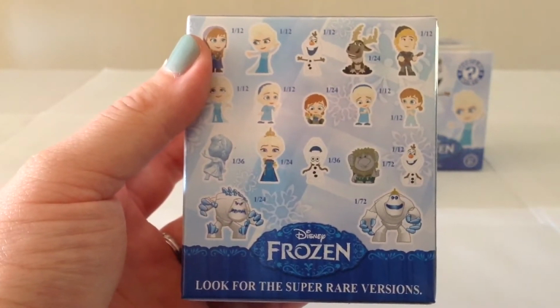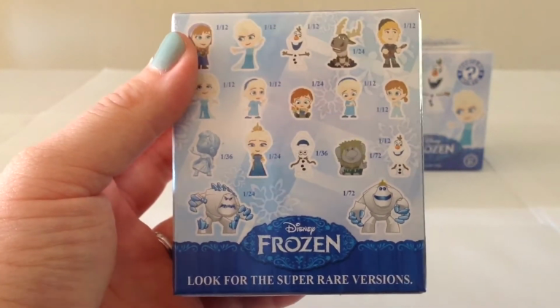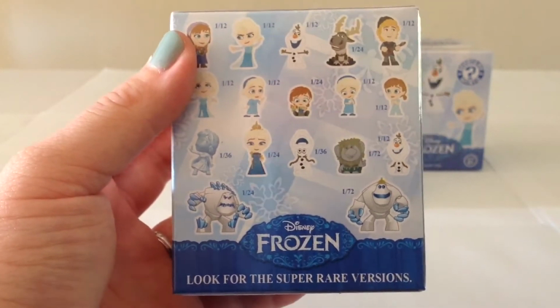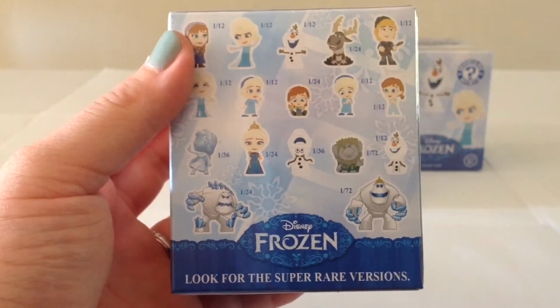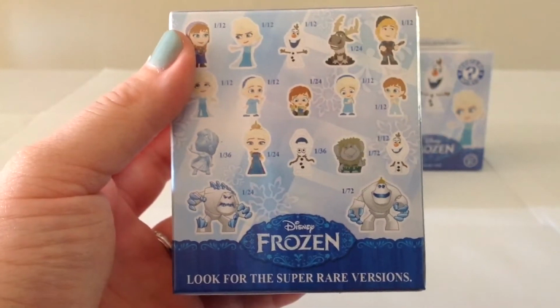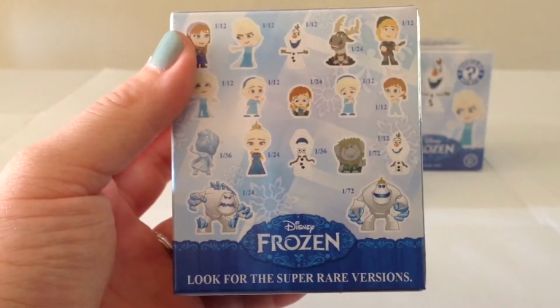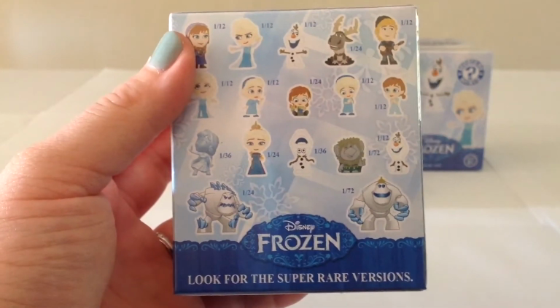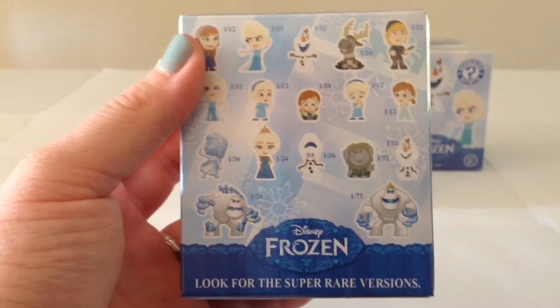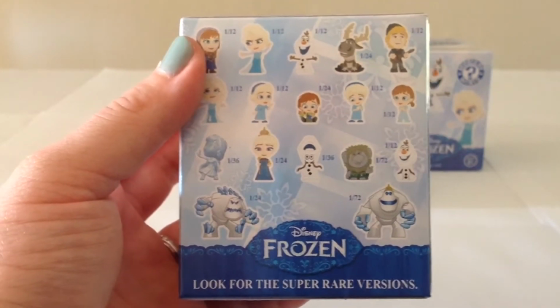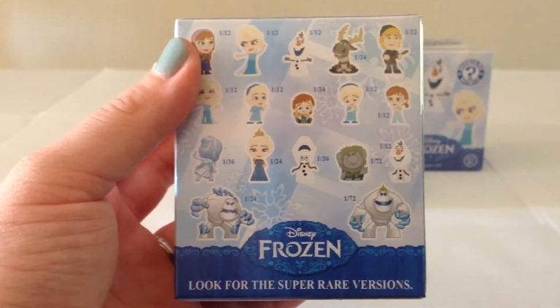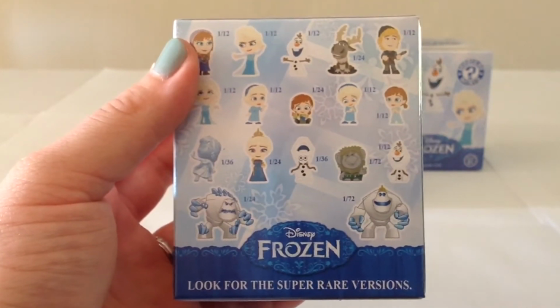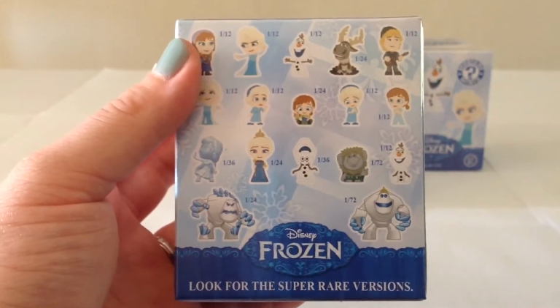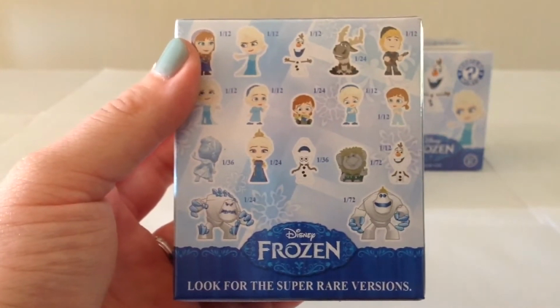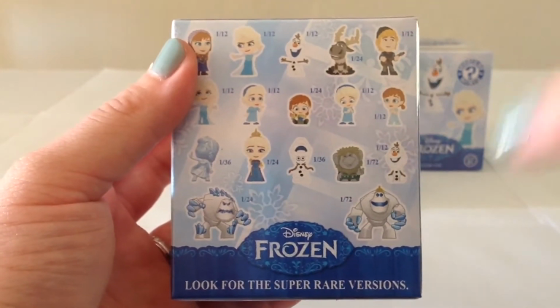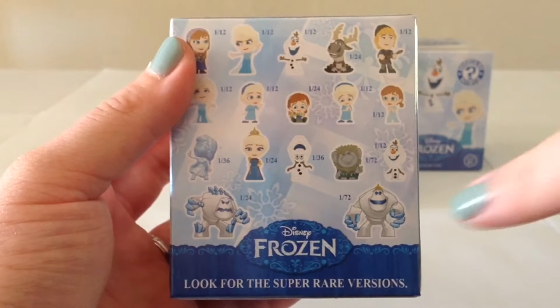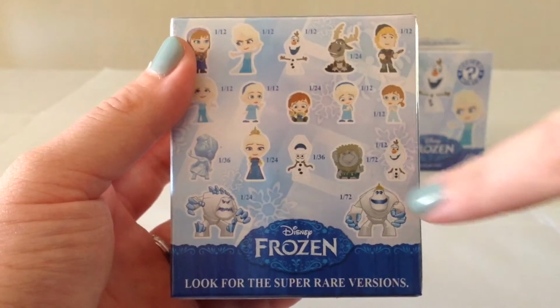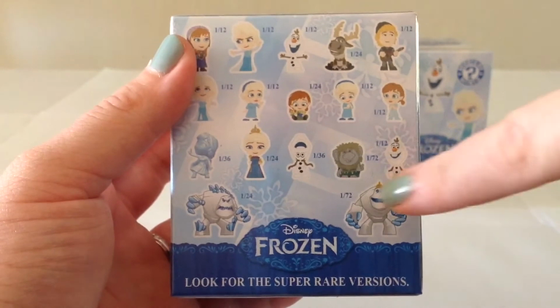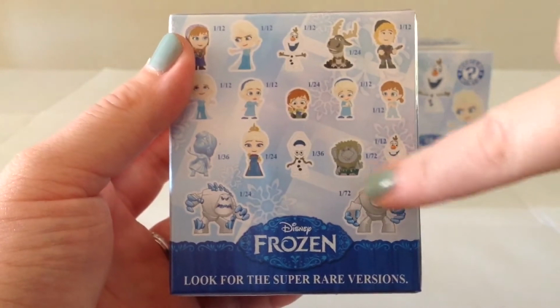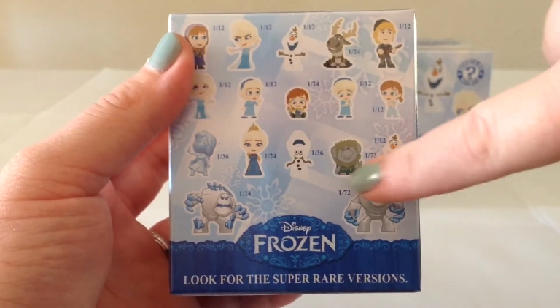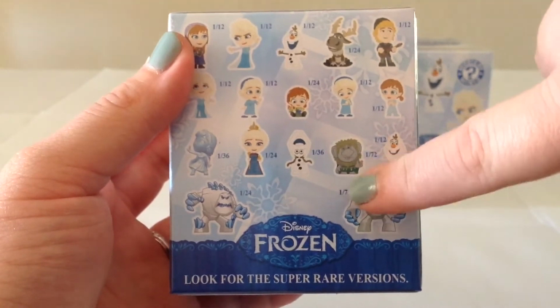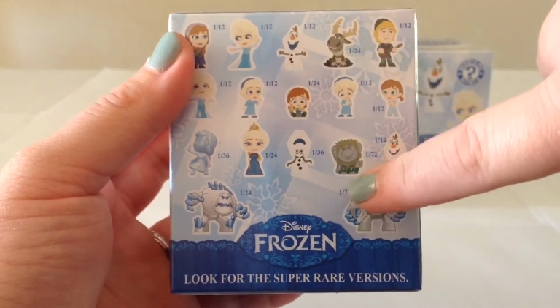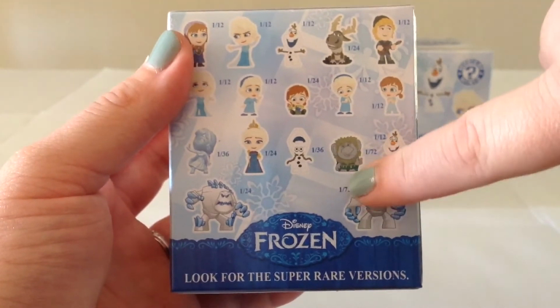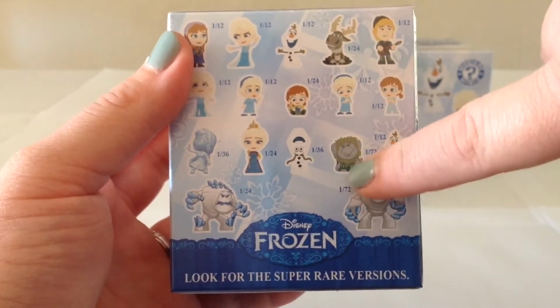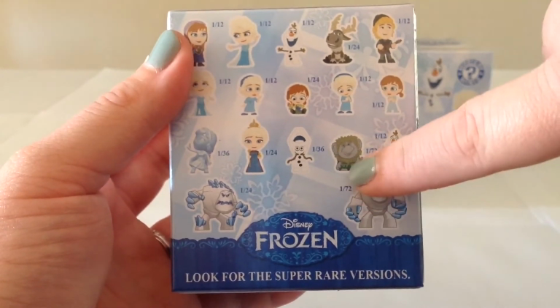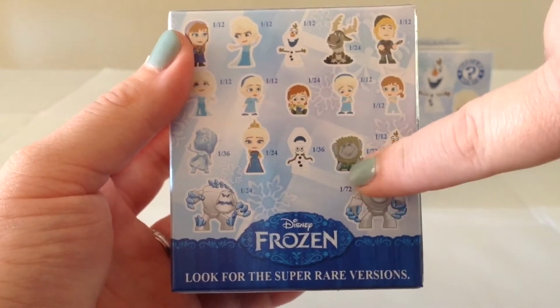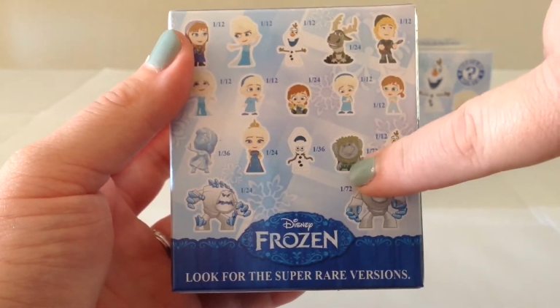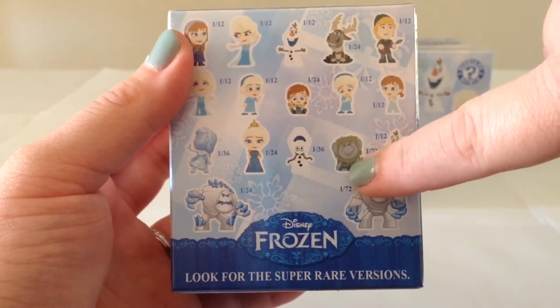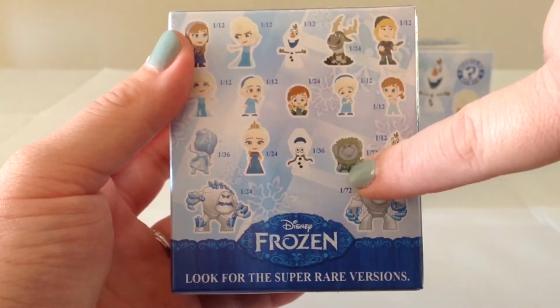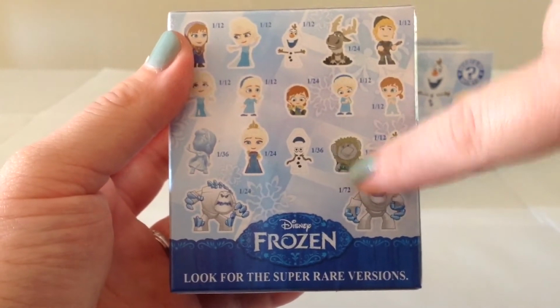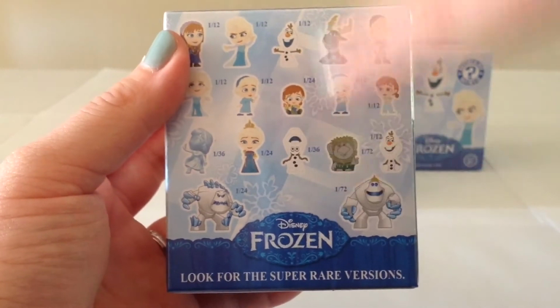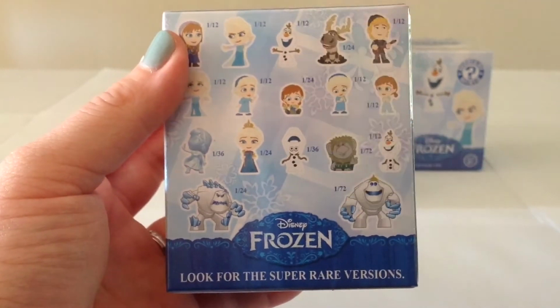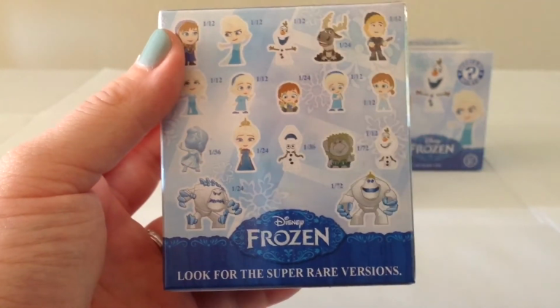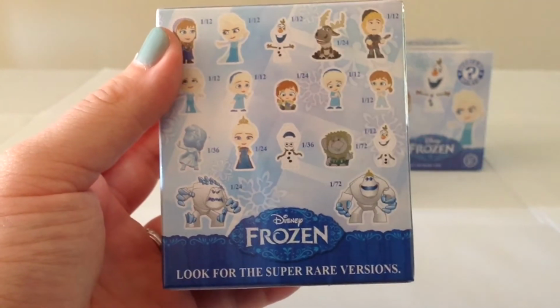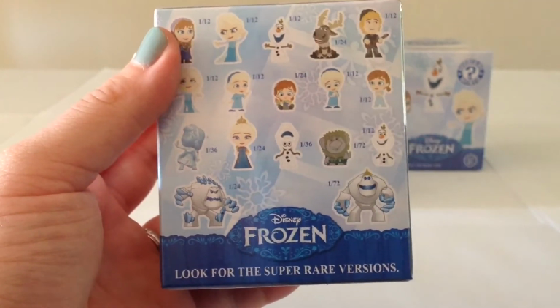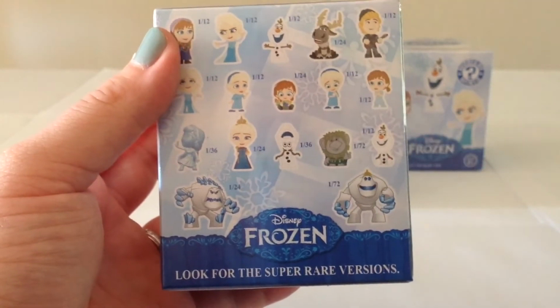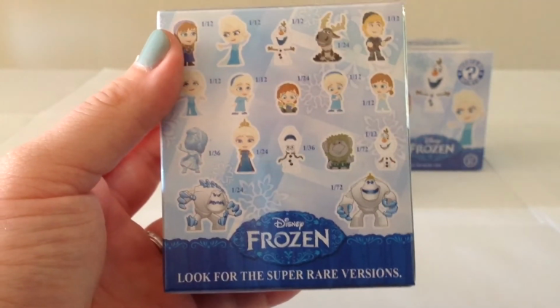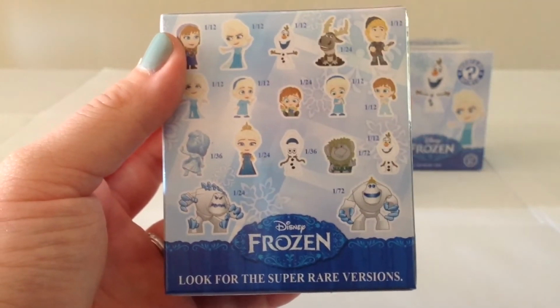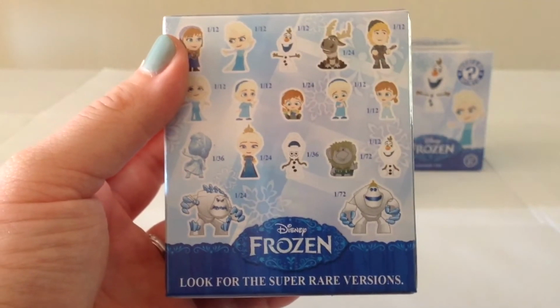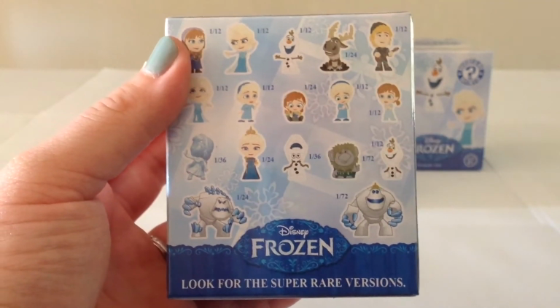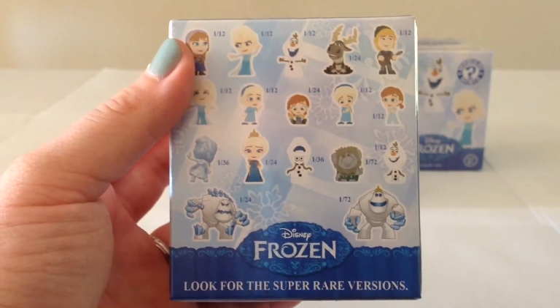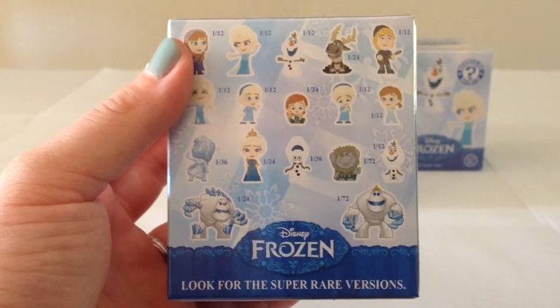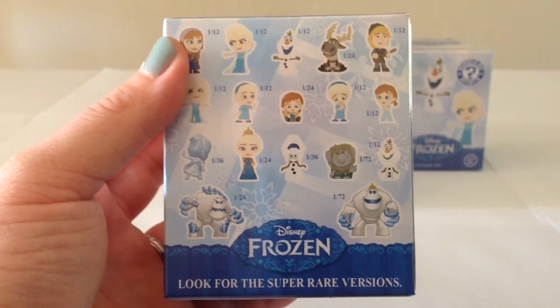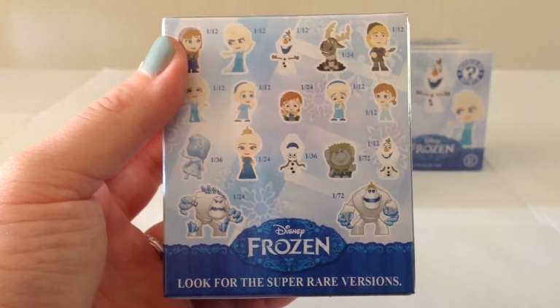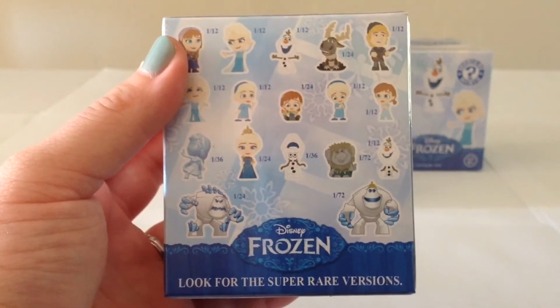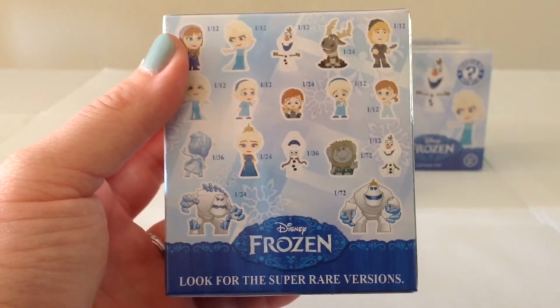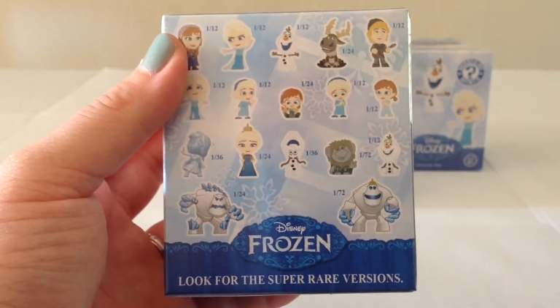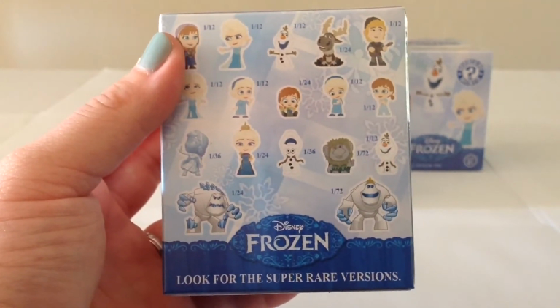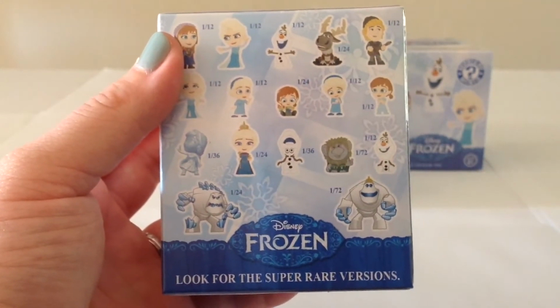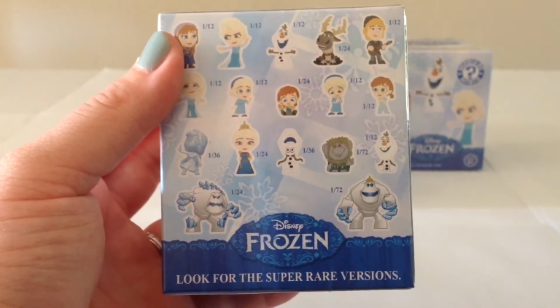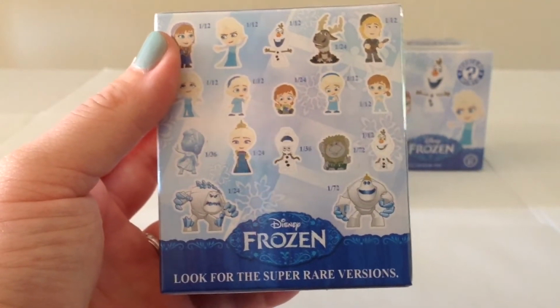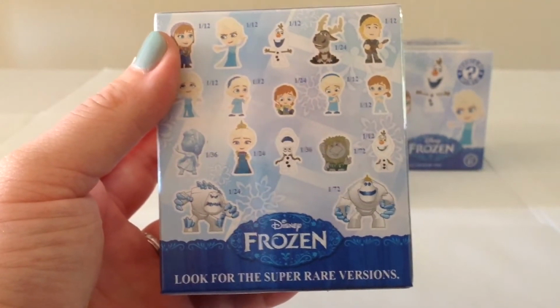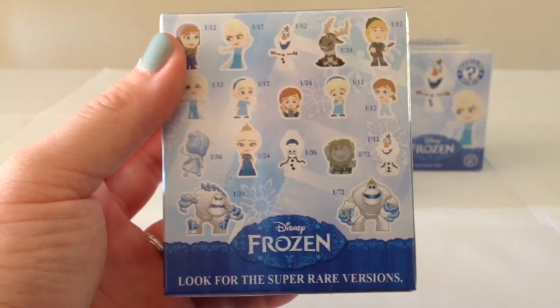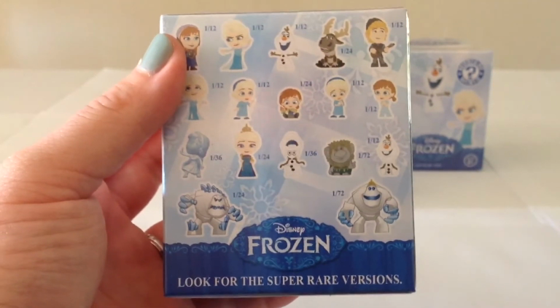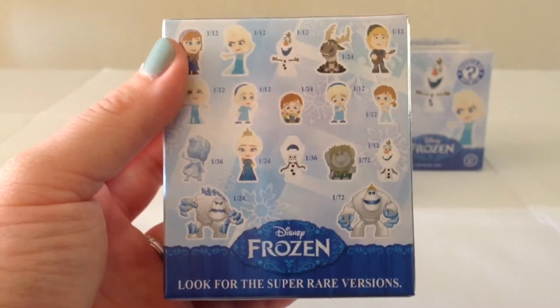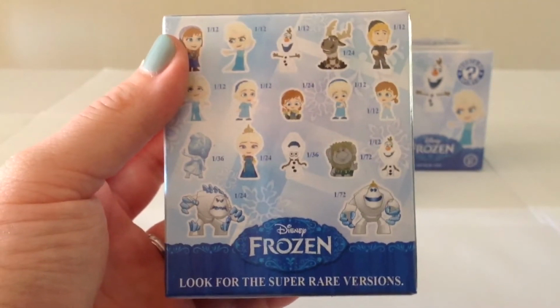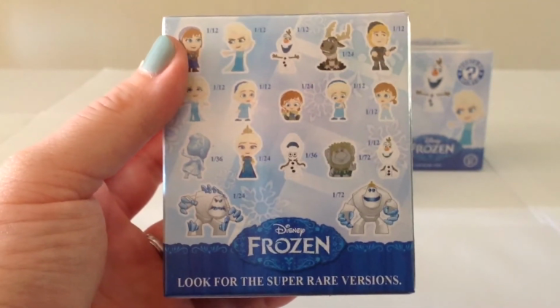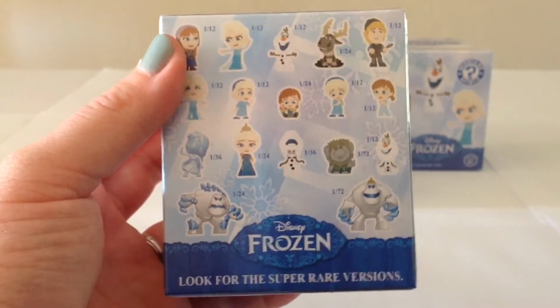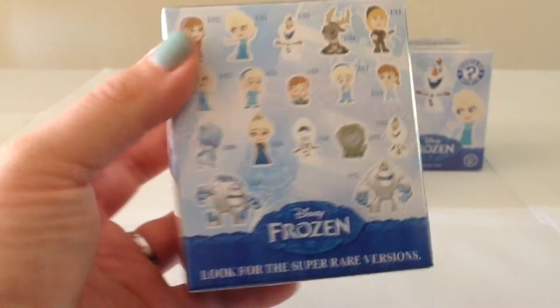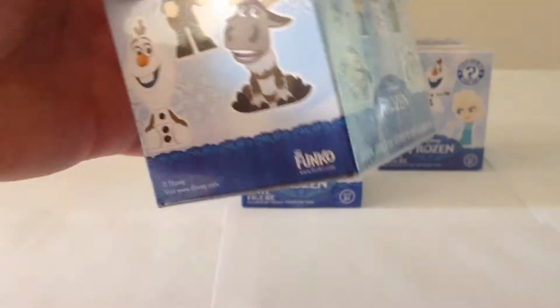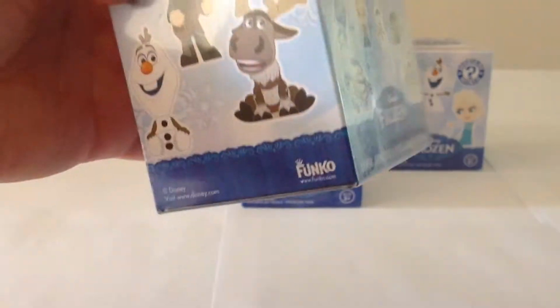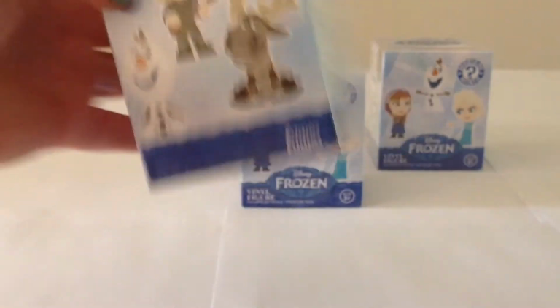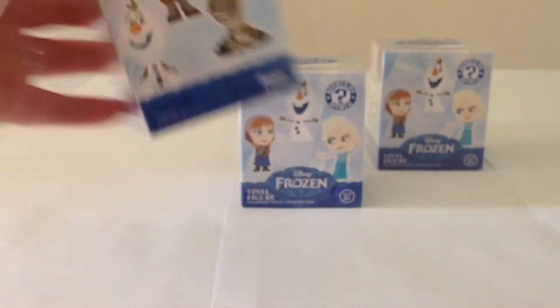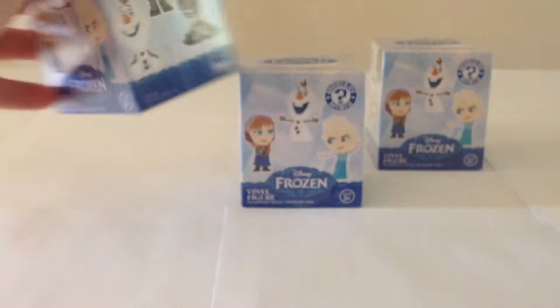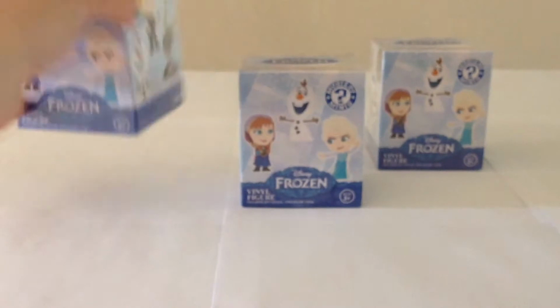The other character we did not get was Pabby the Troll, who is also 1 in 72, so quite rare.